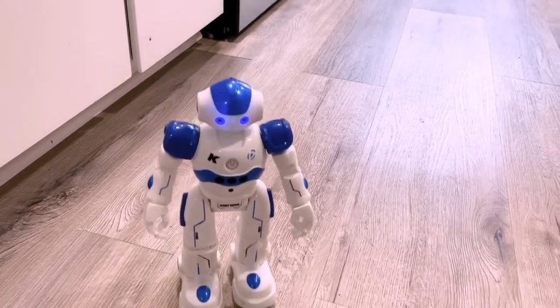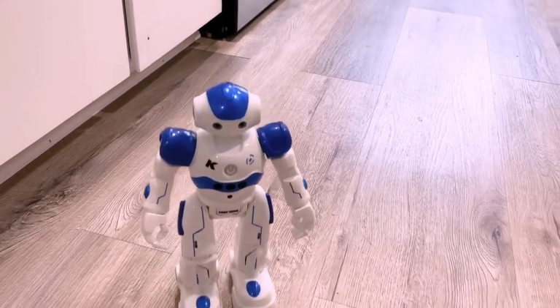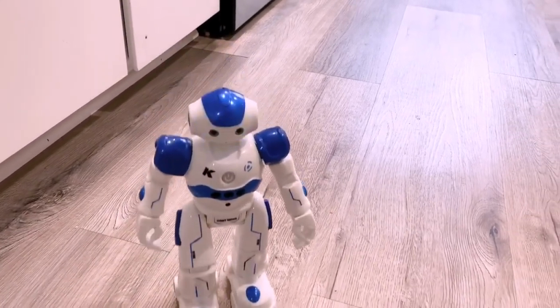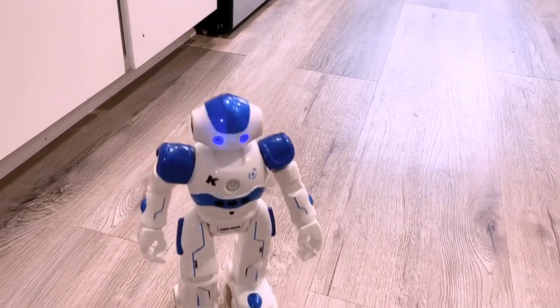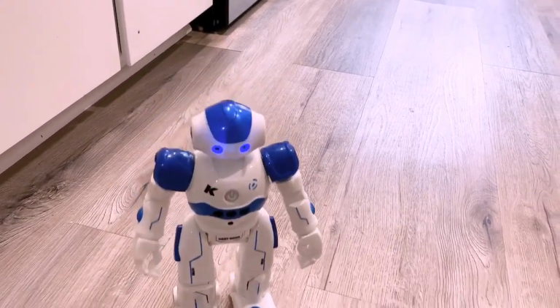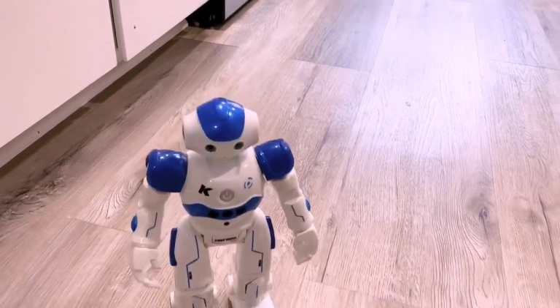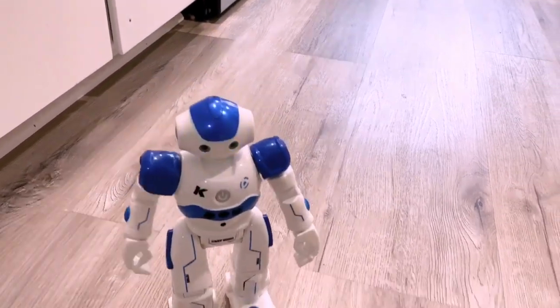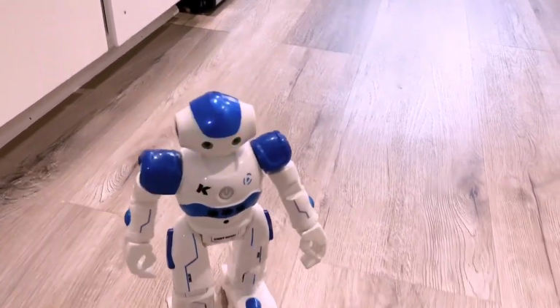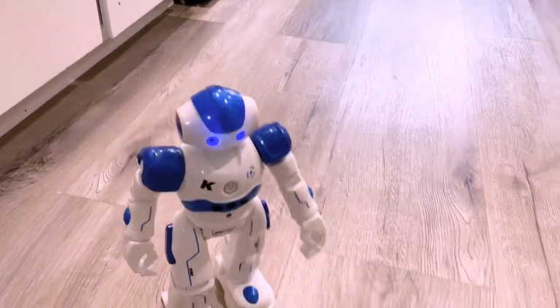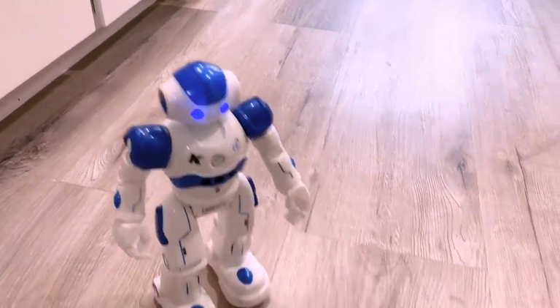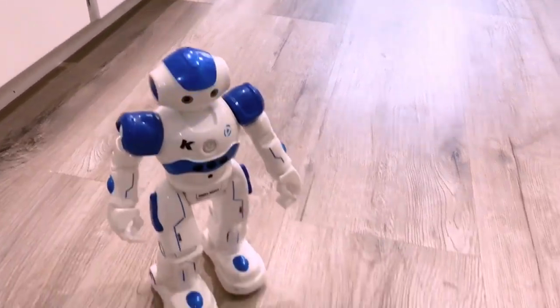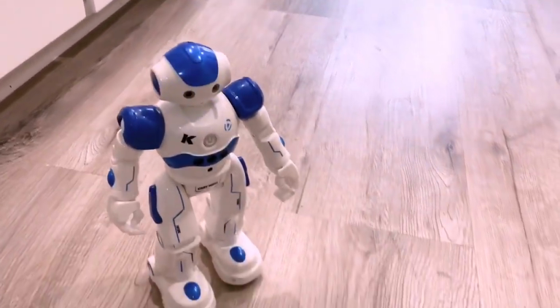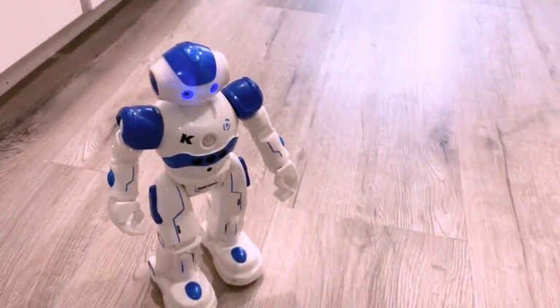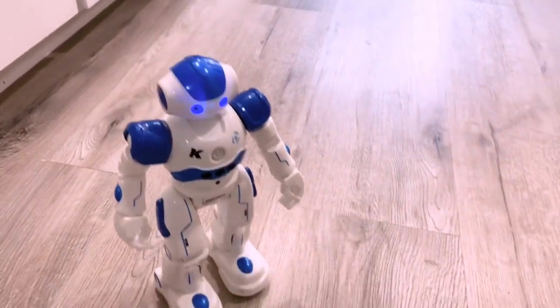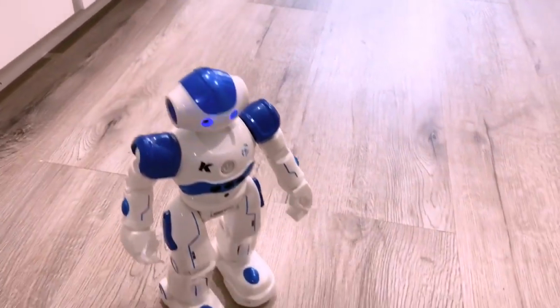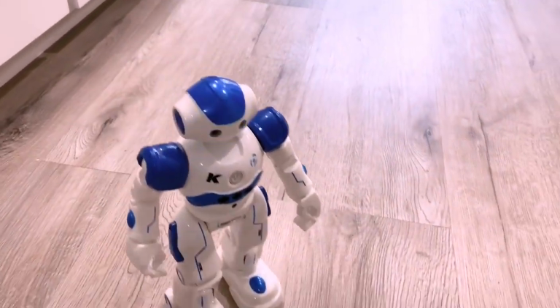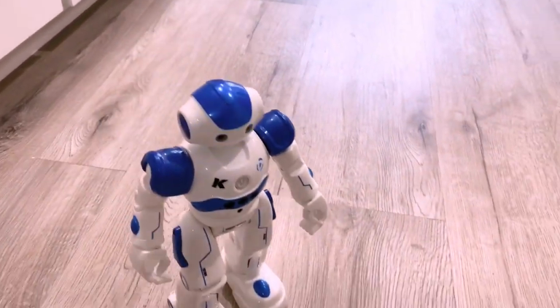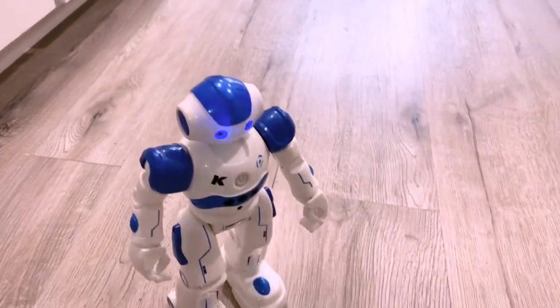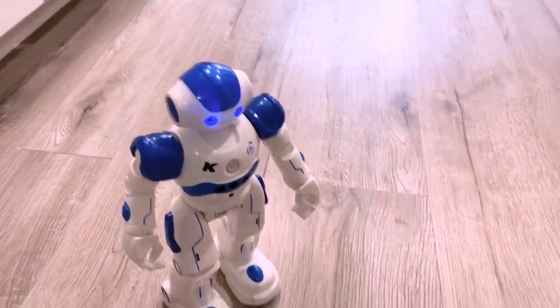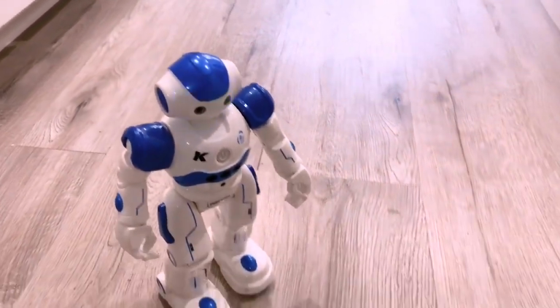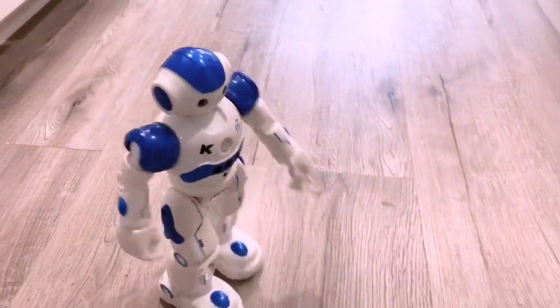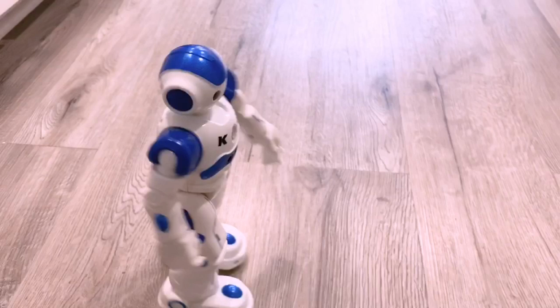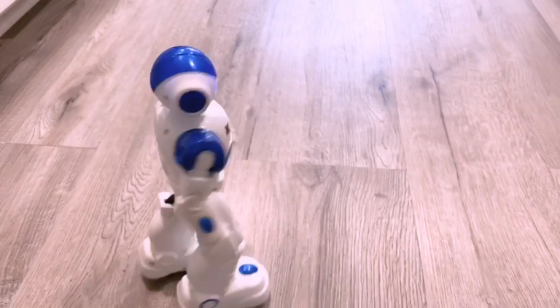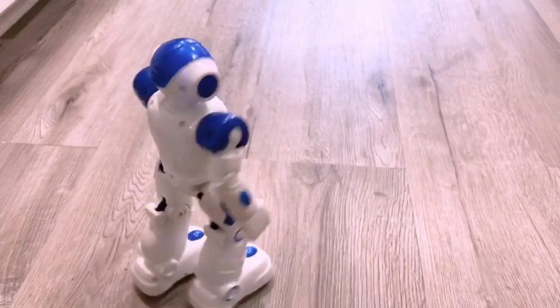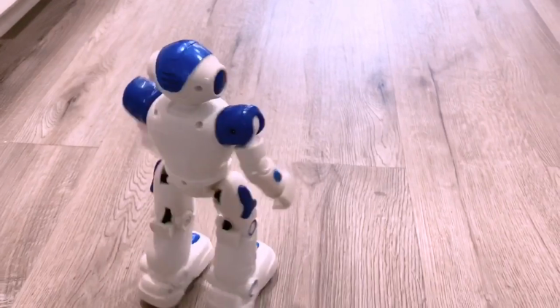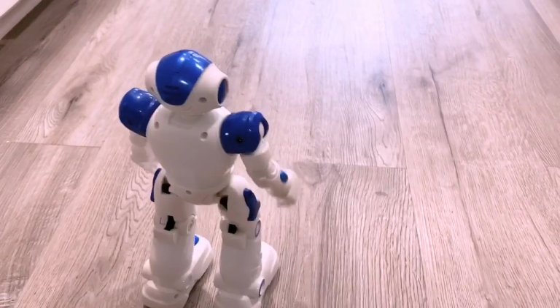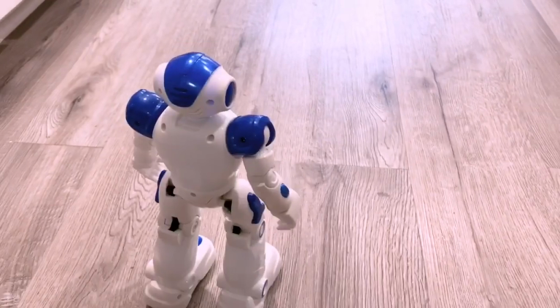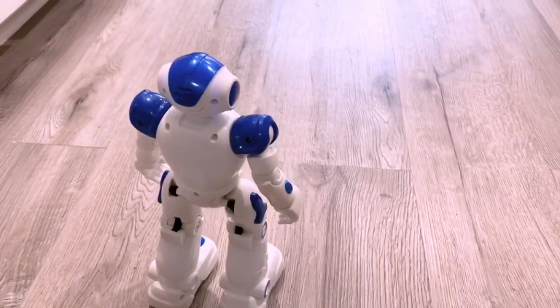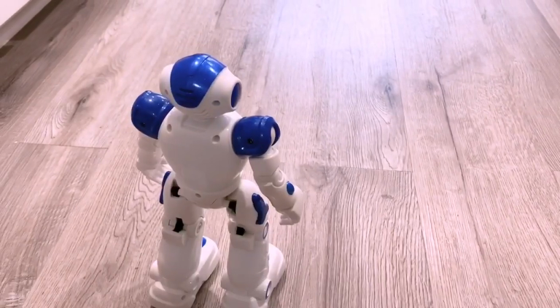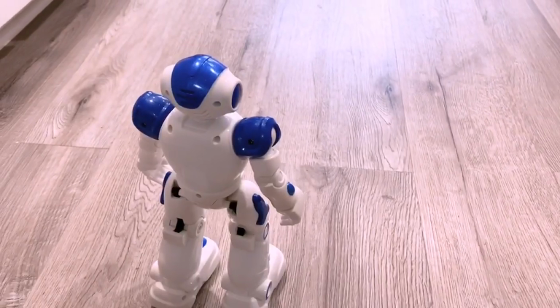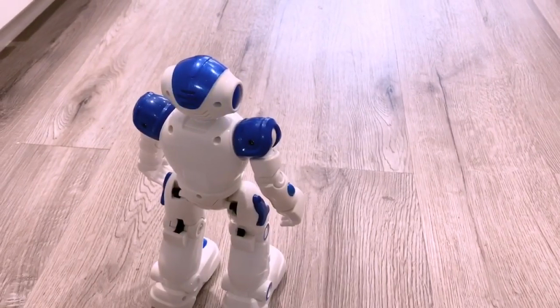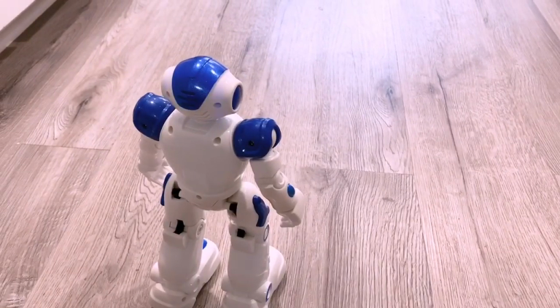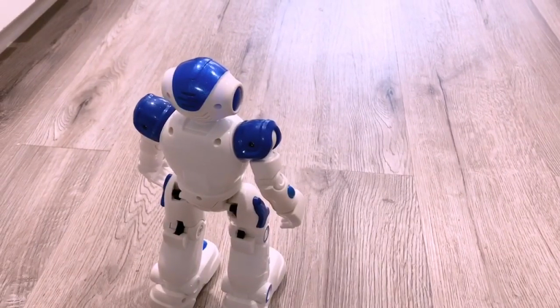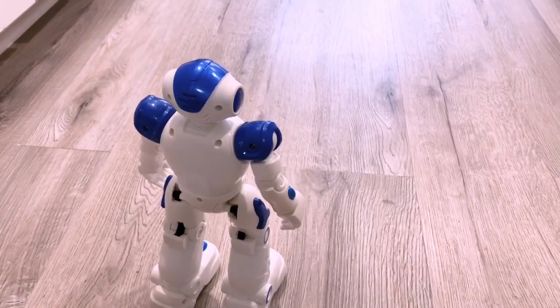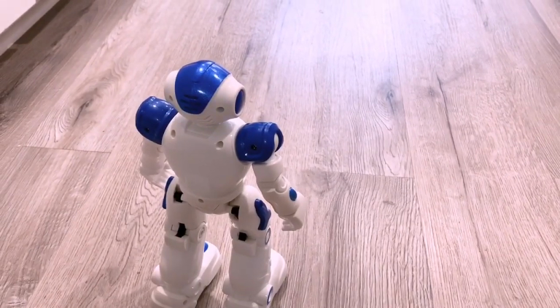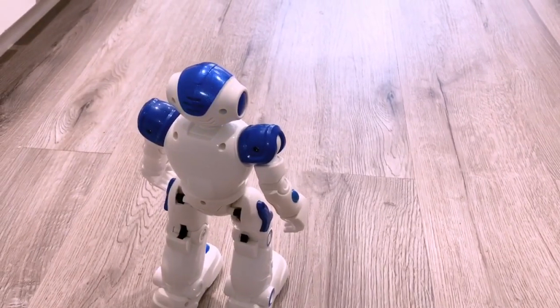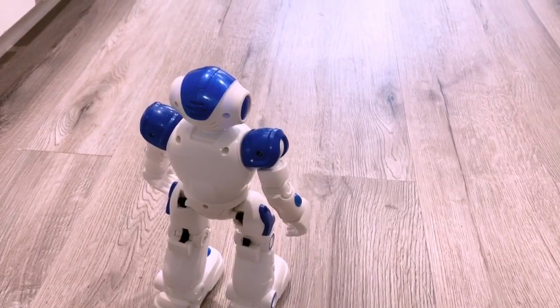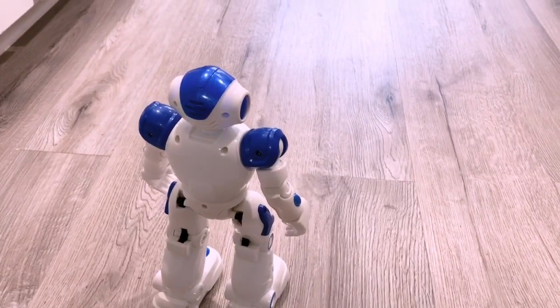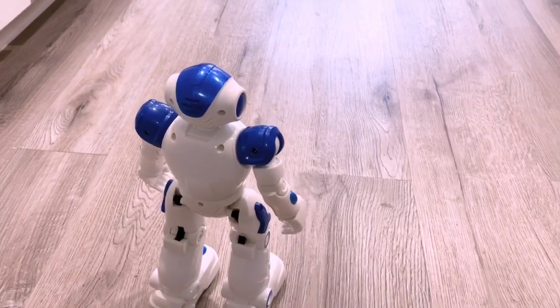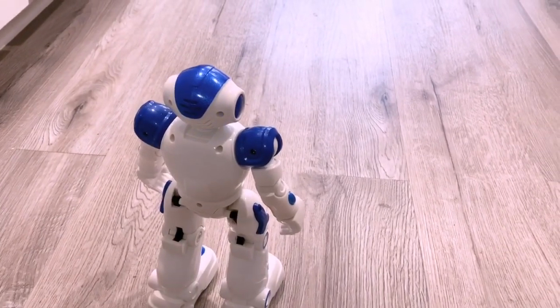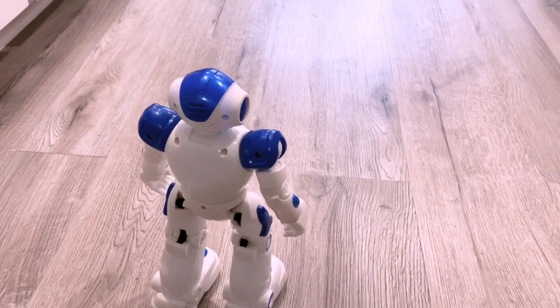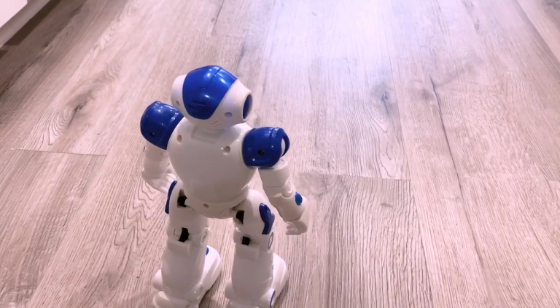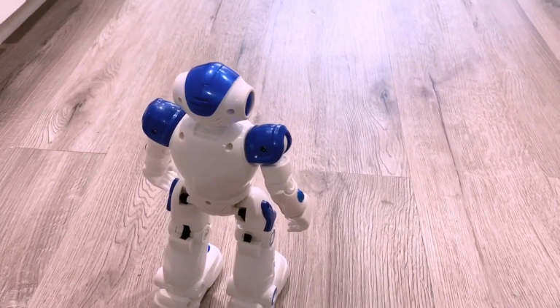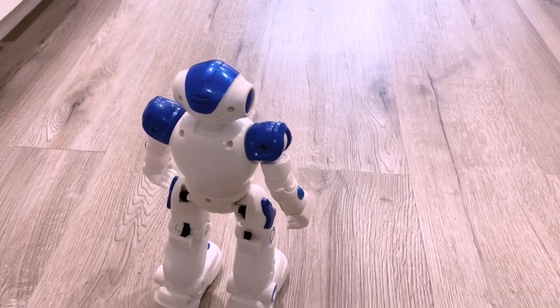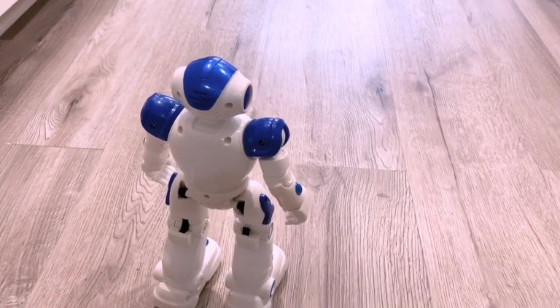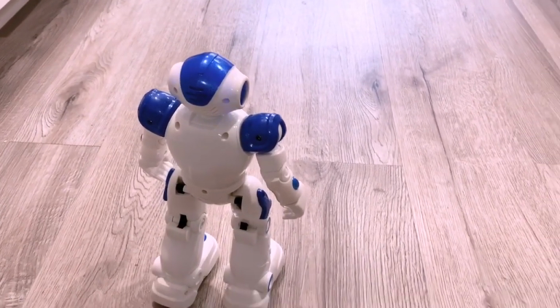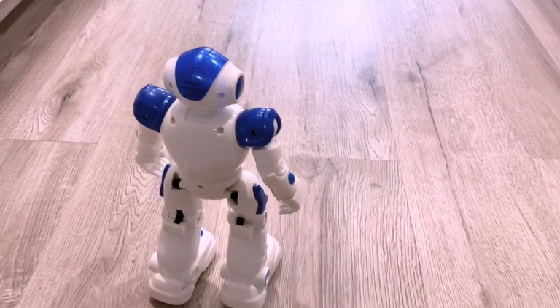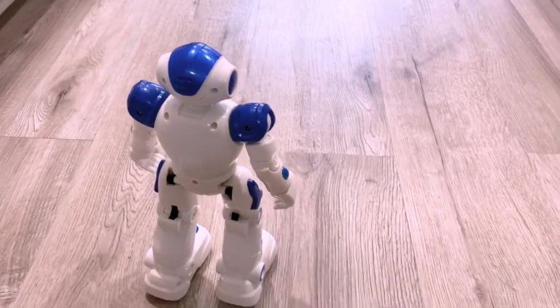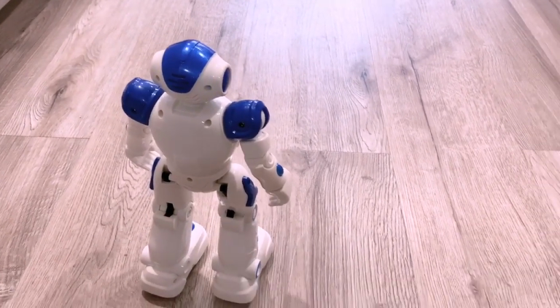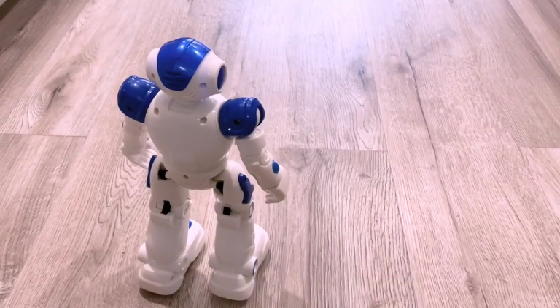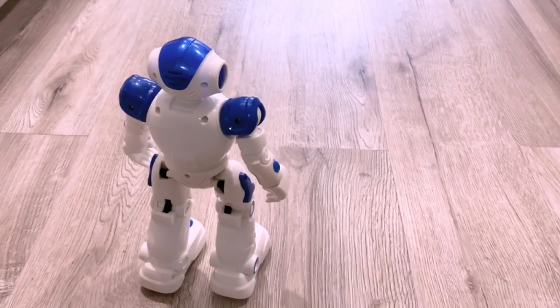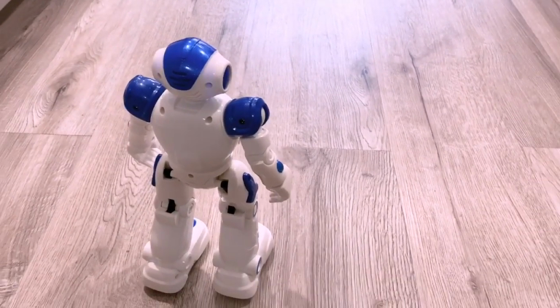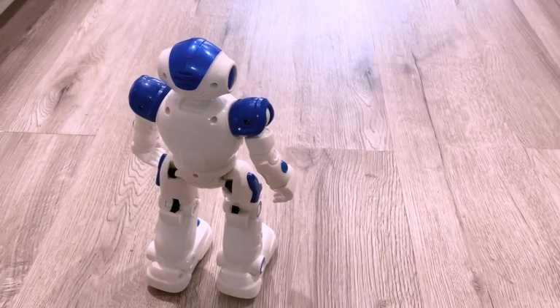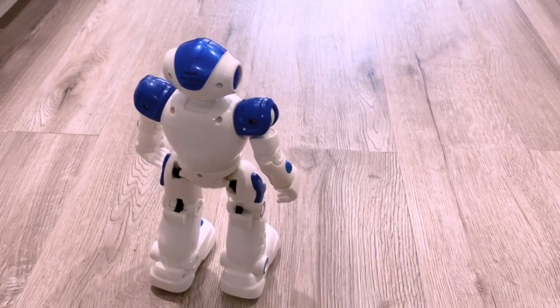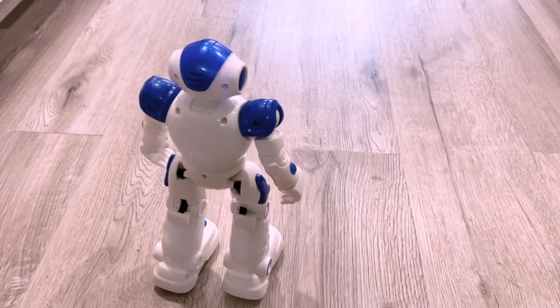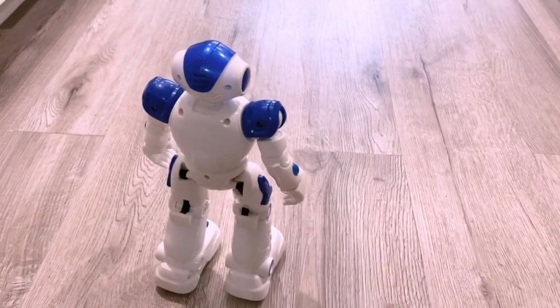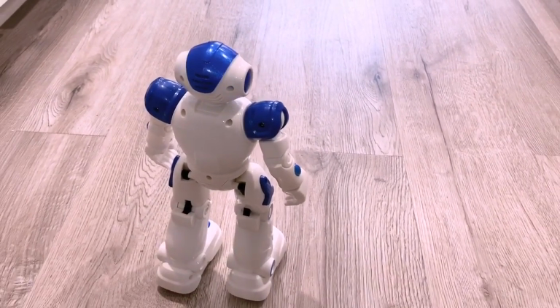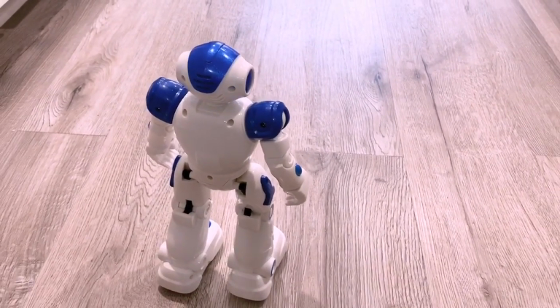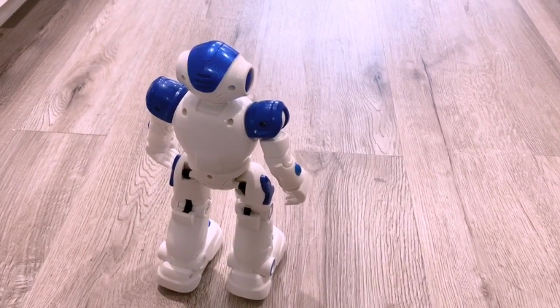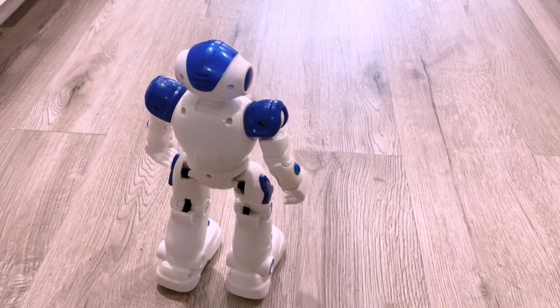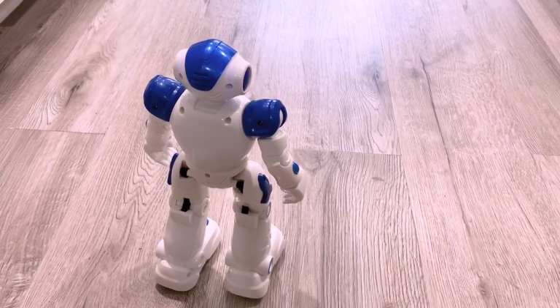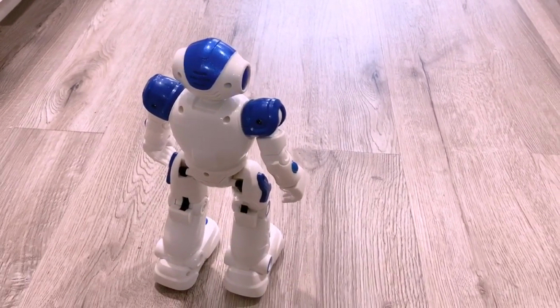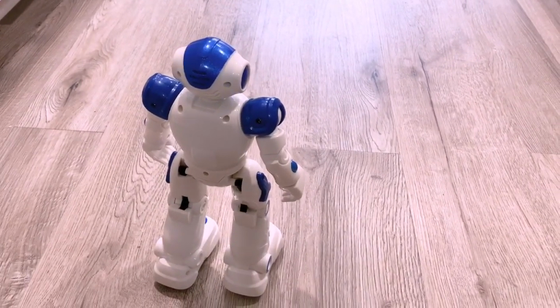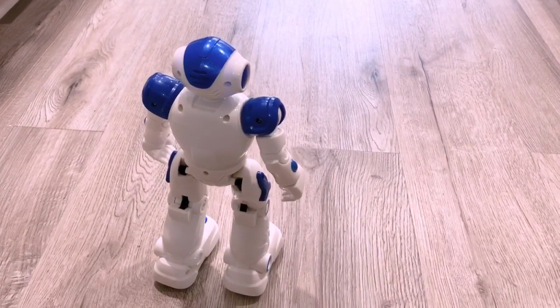So cool — just relax and listen to the music.